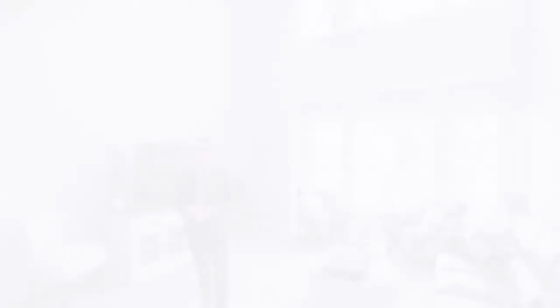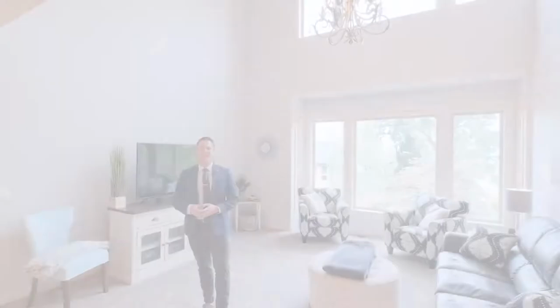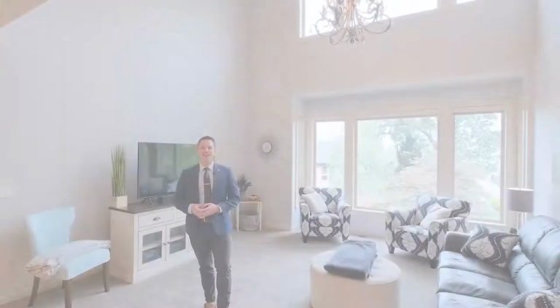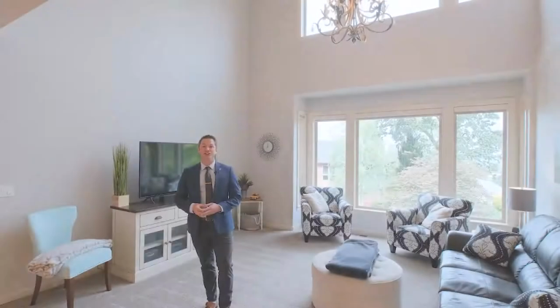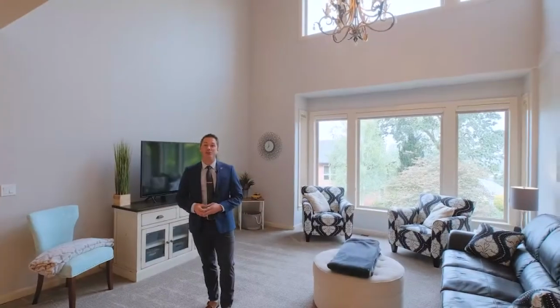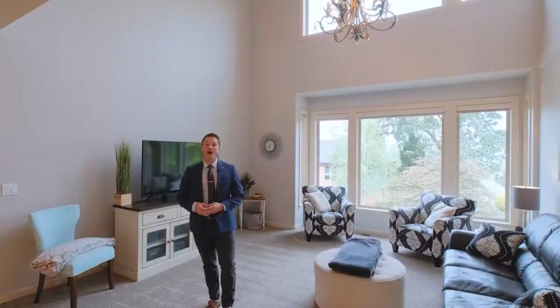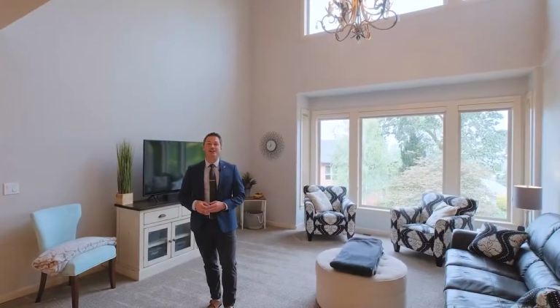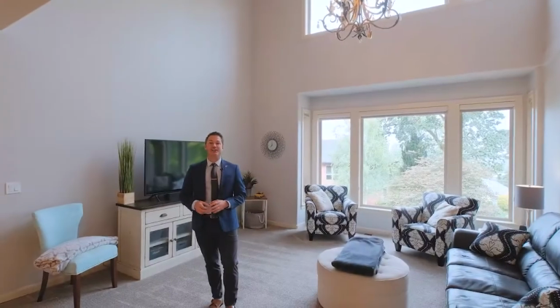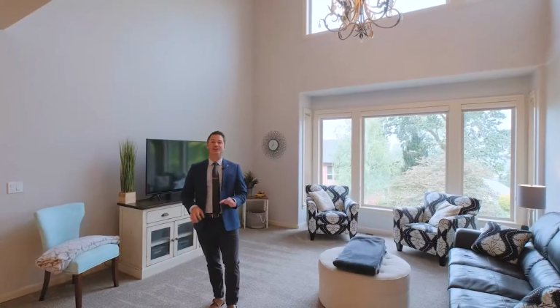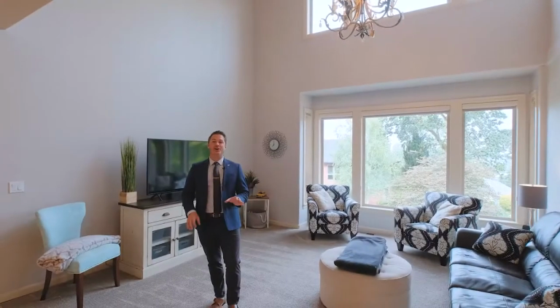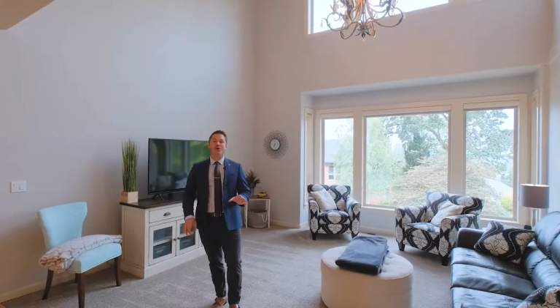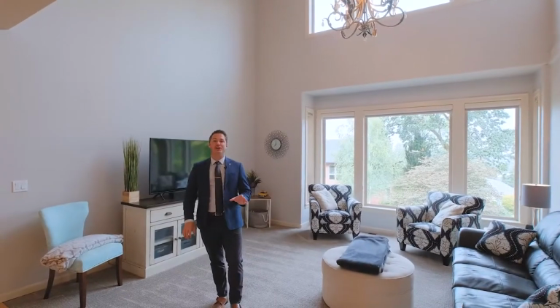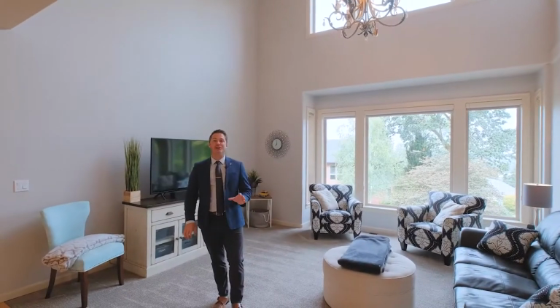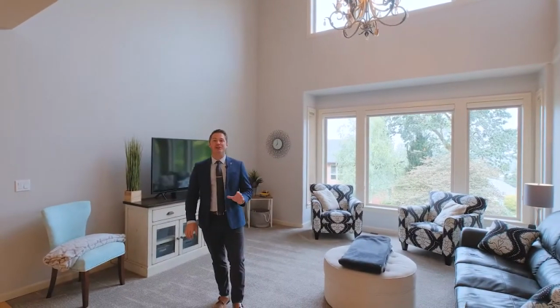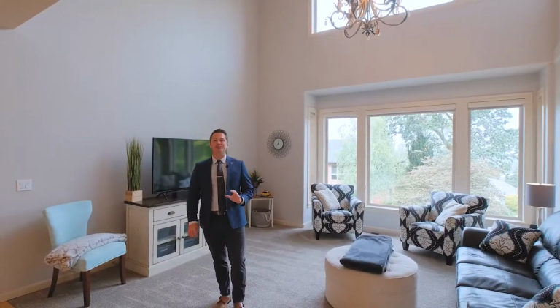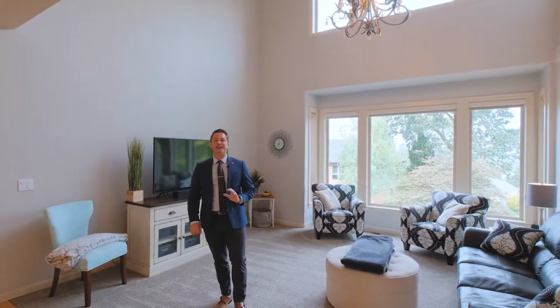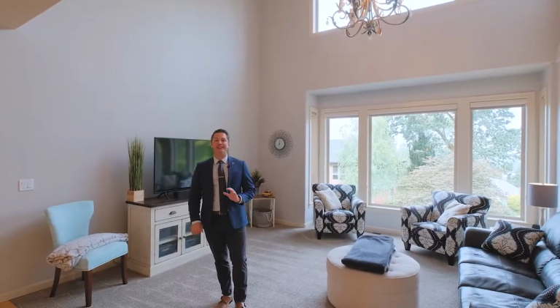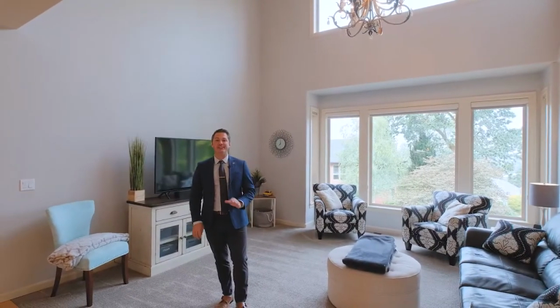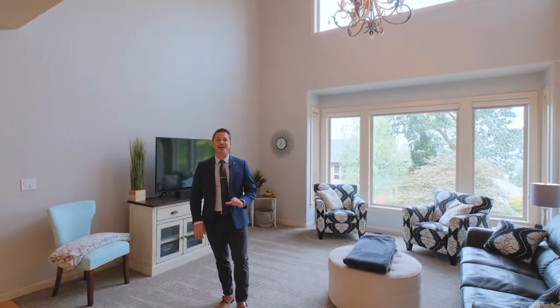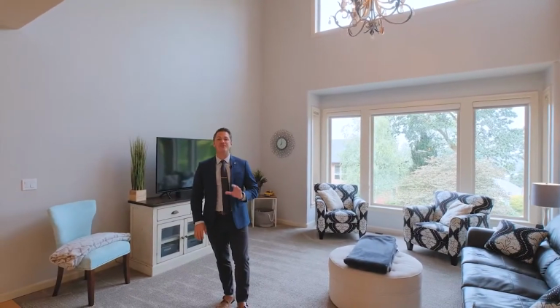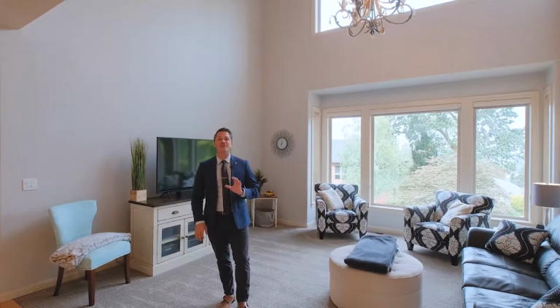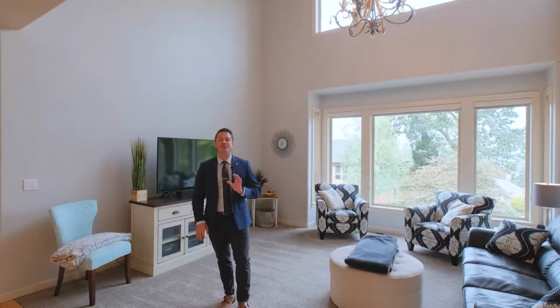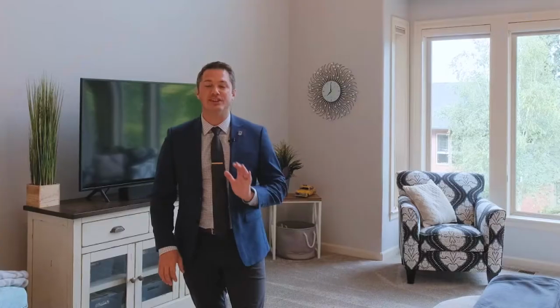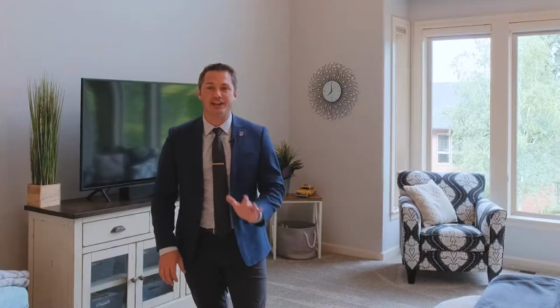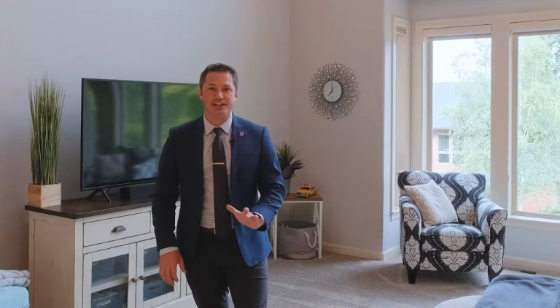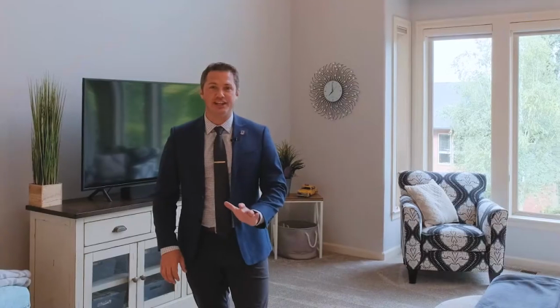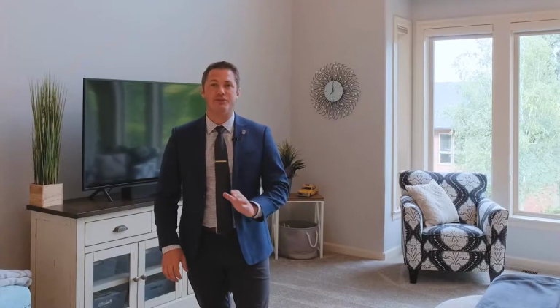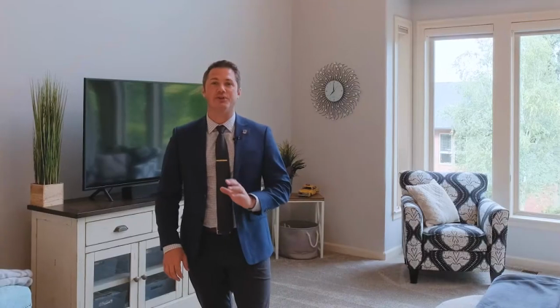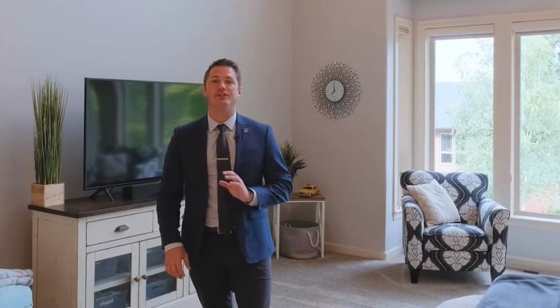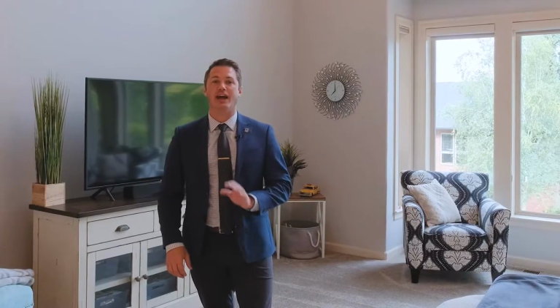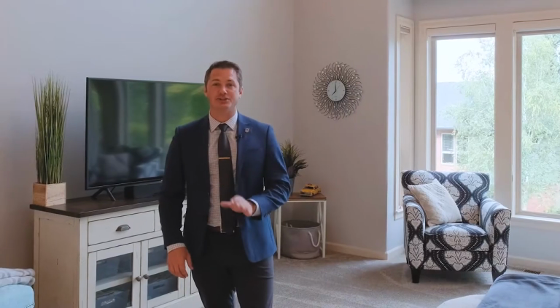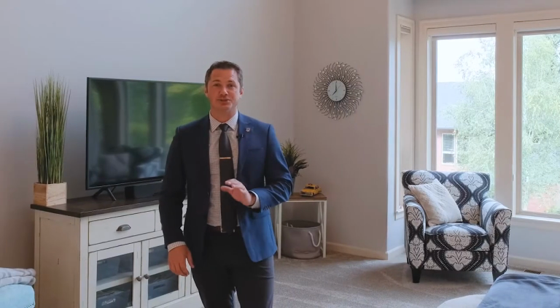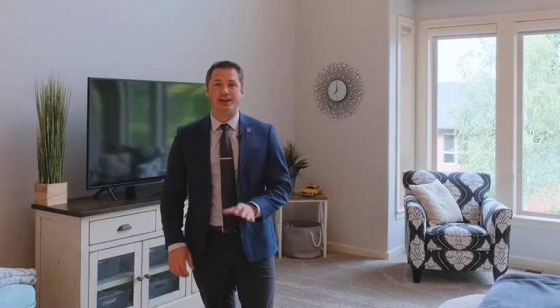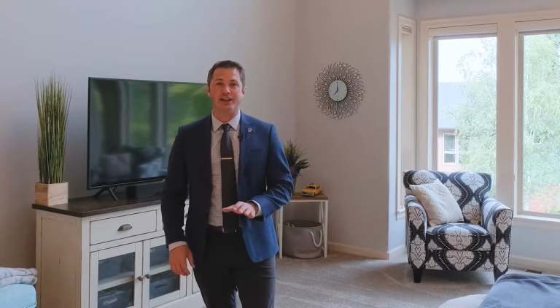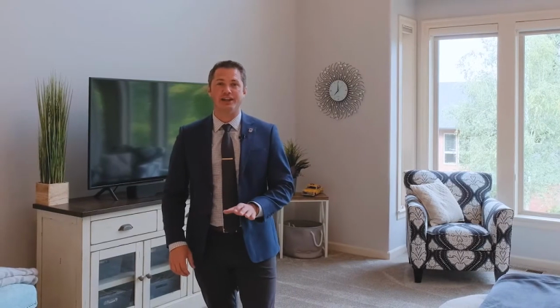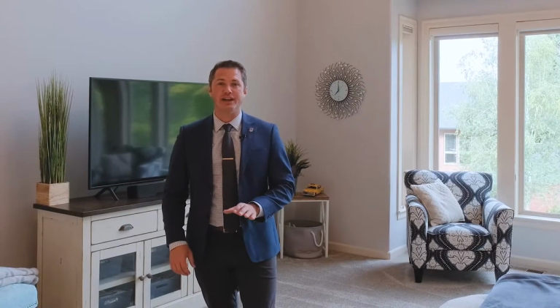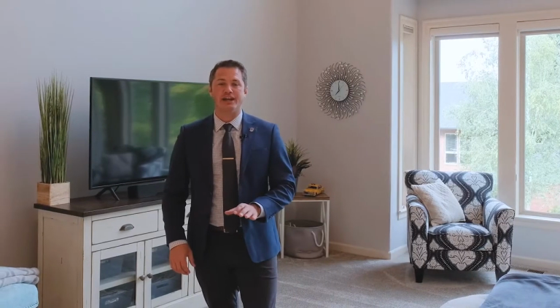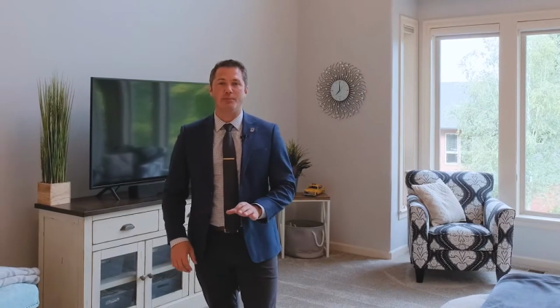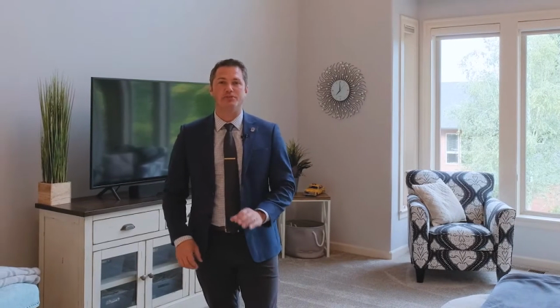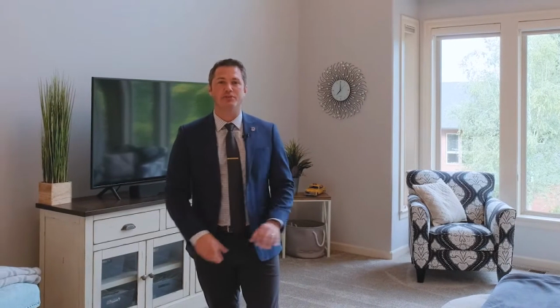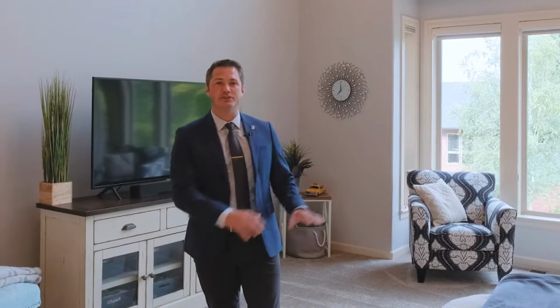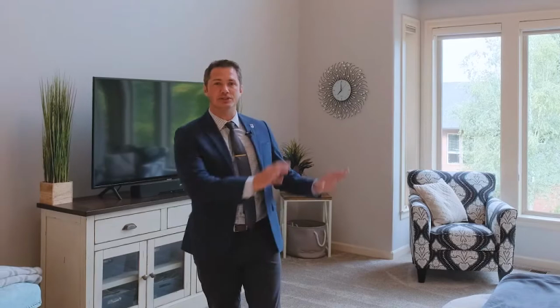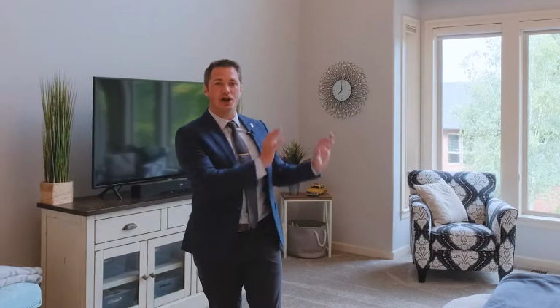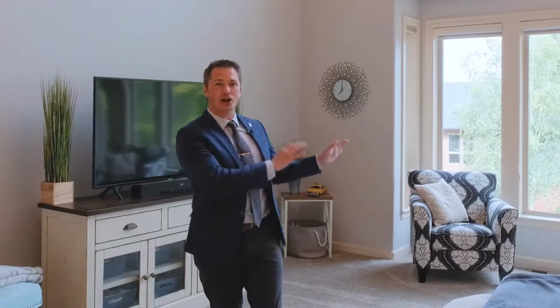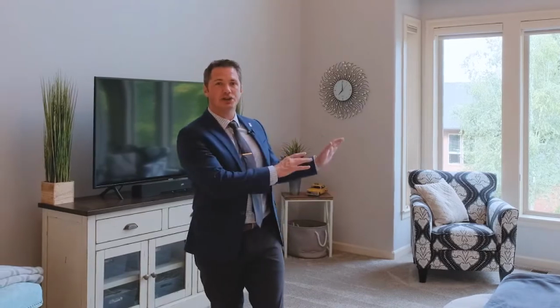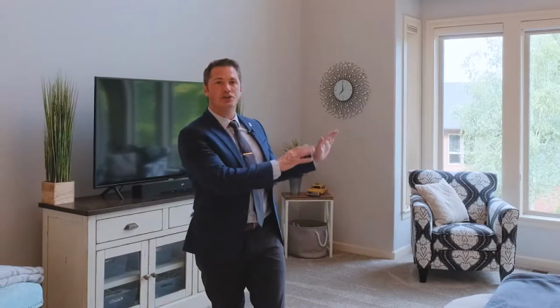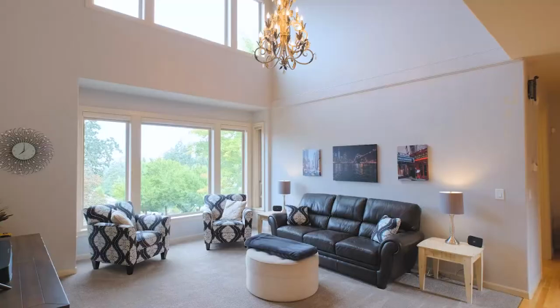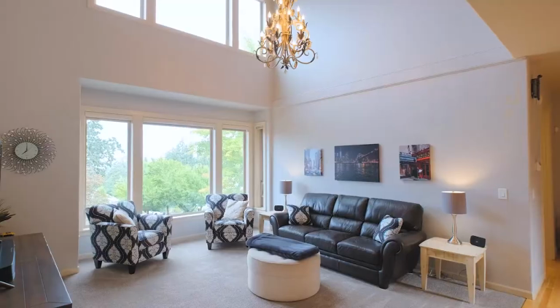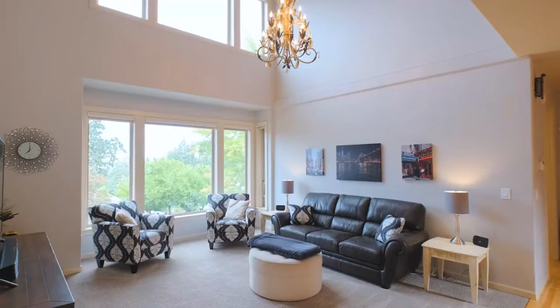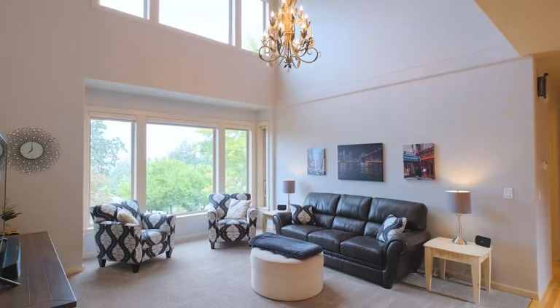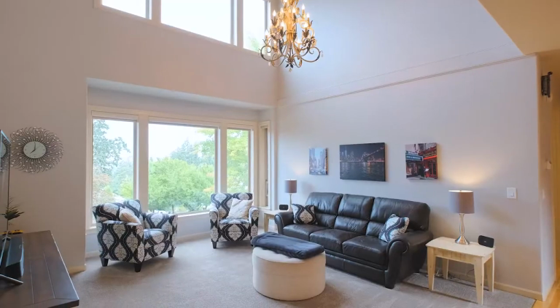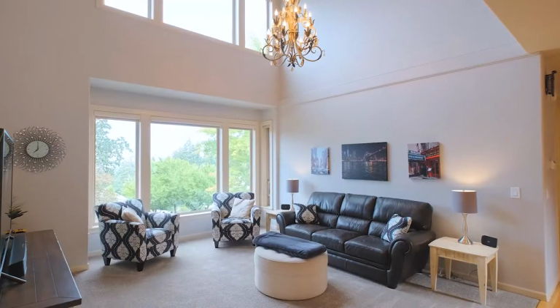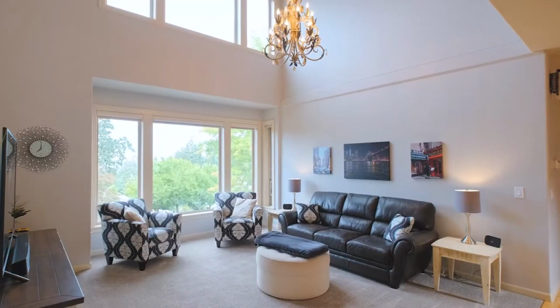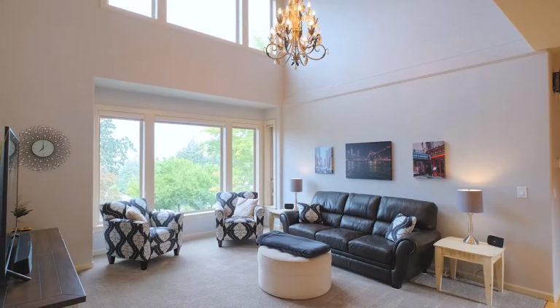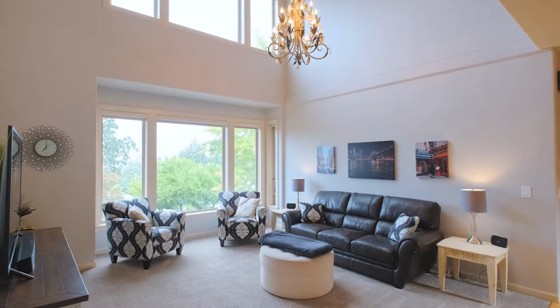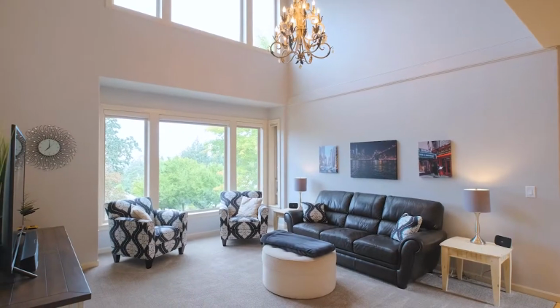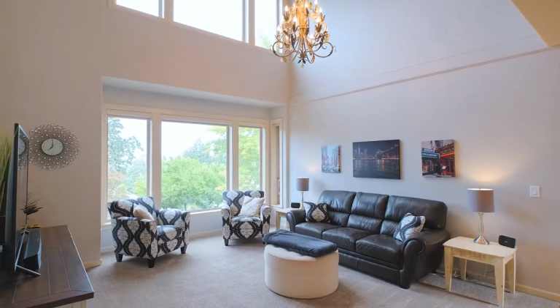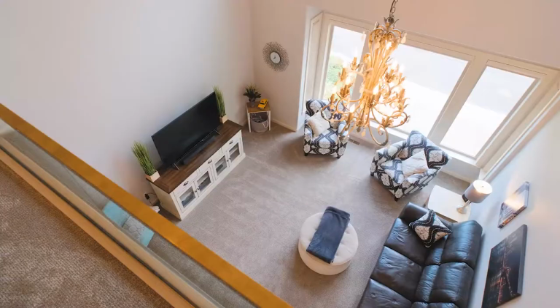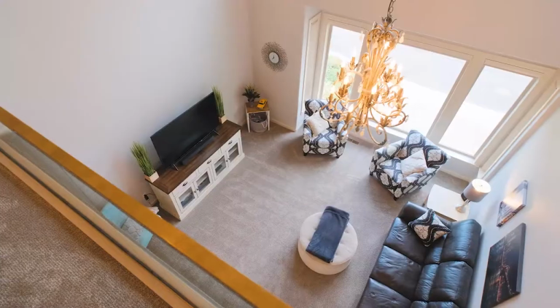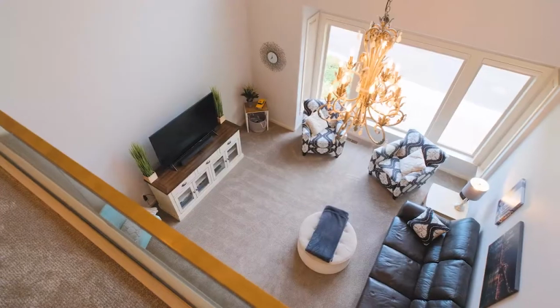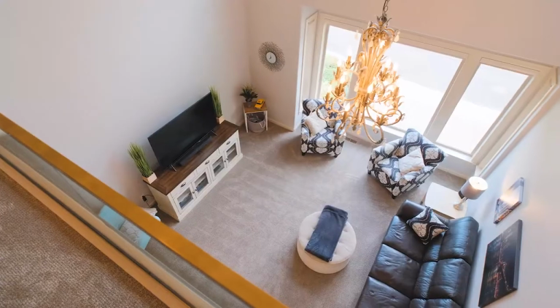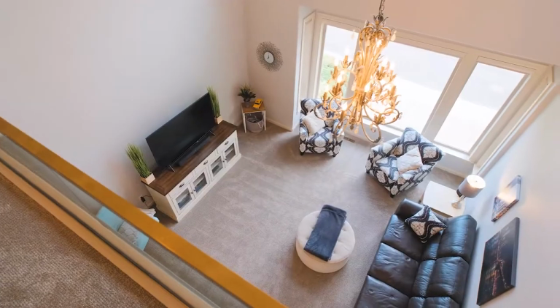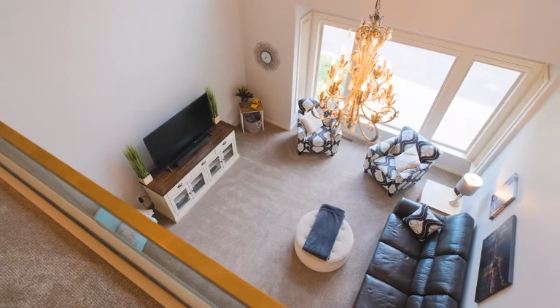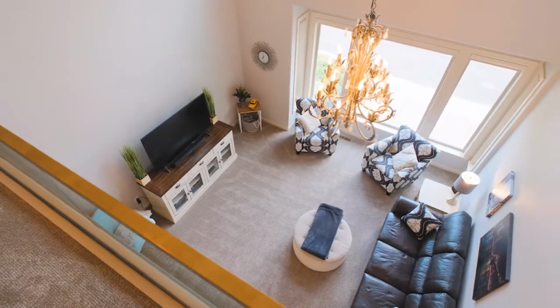You walk into this home and you are immediately flooded with natural light coming from these large west-facing windows and vaulted ceilings.